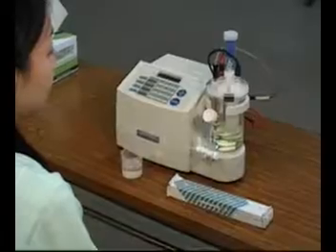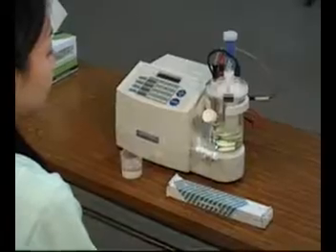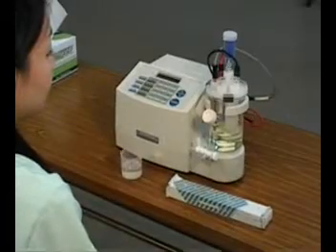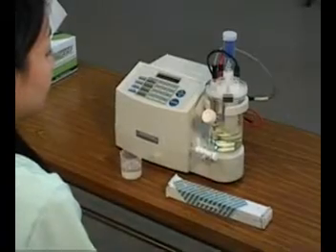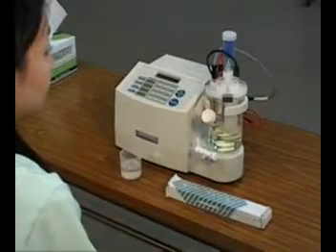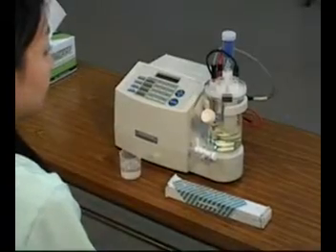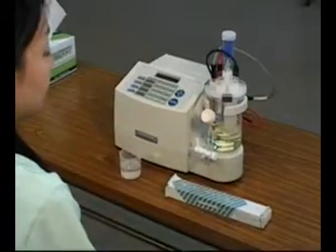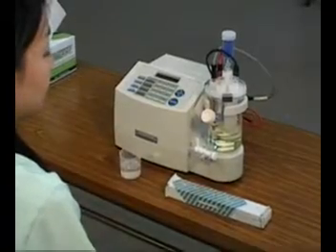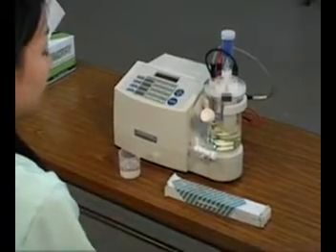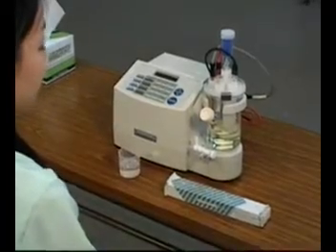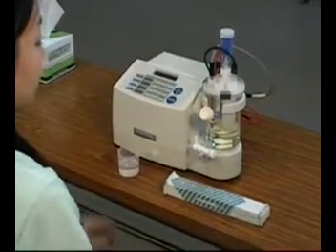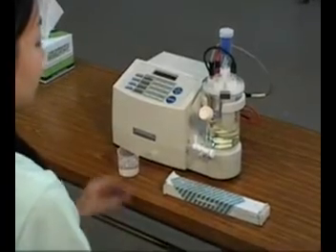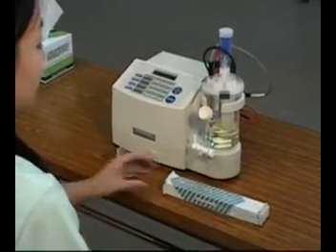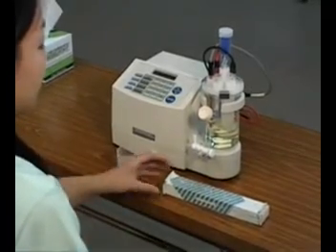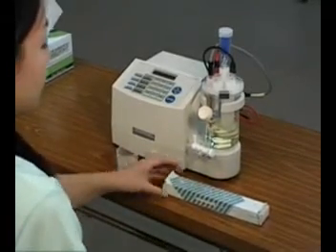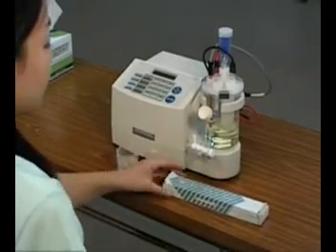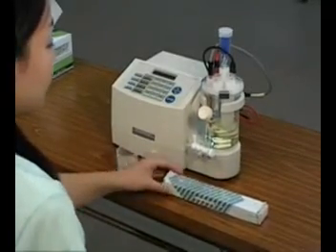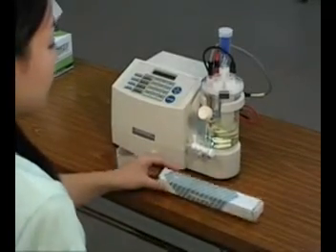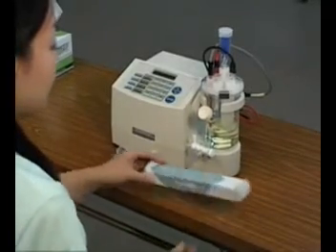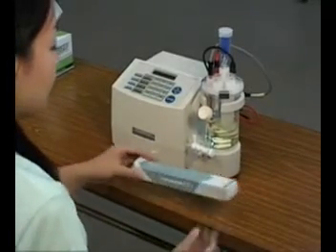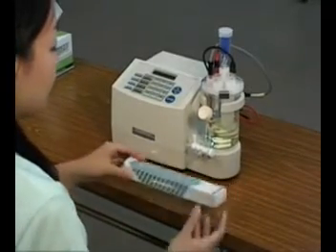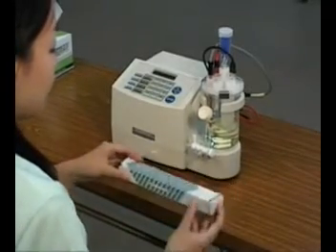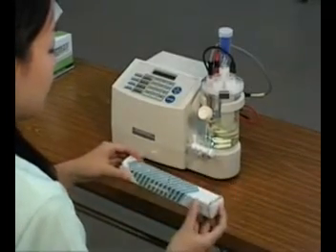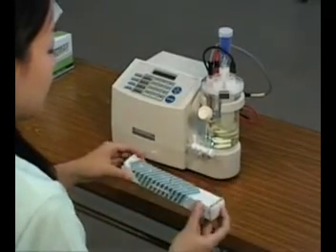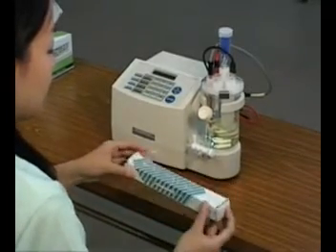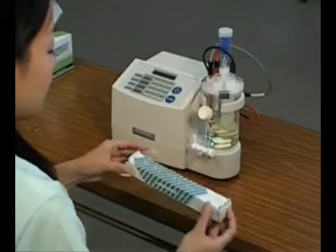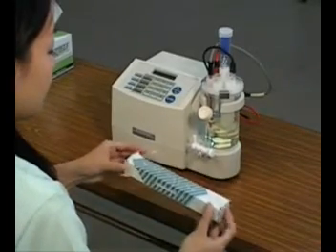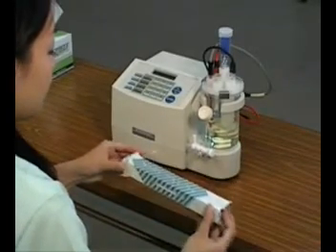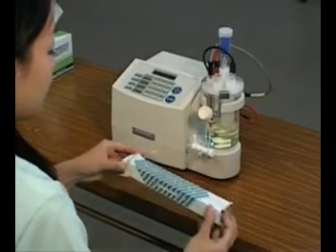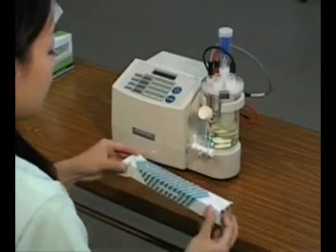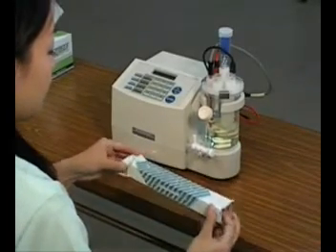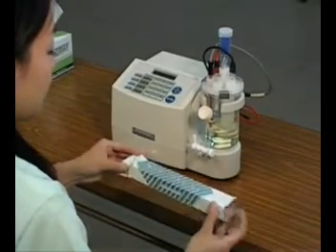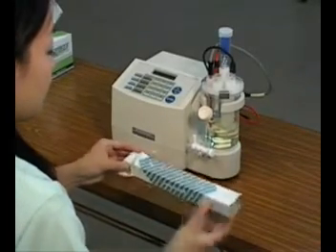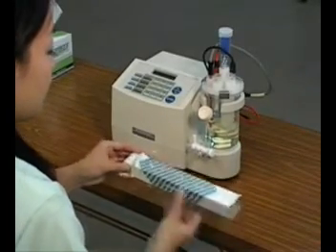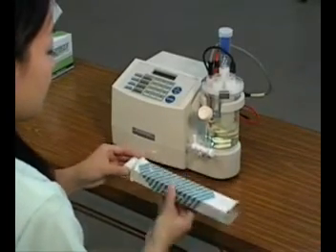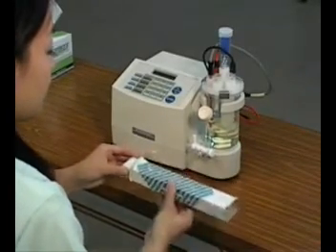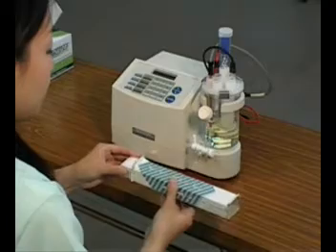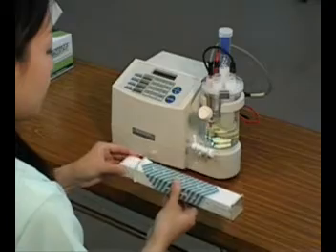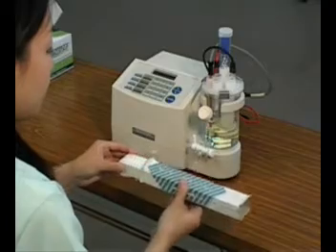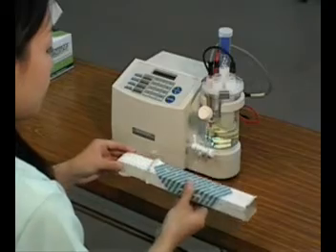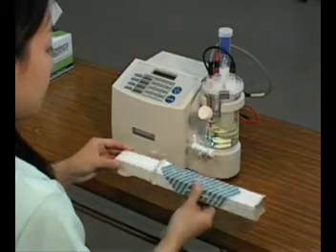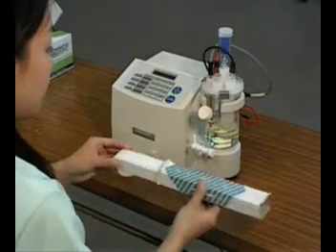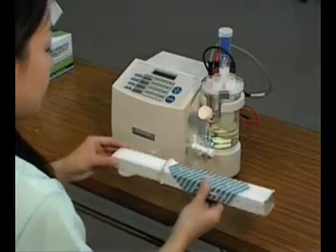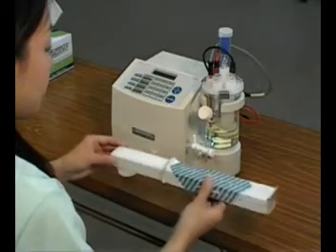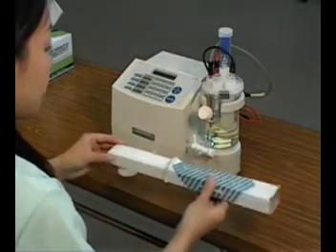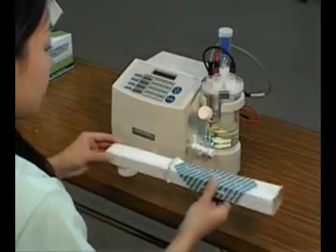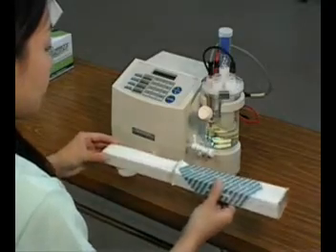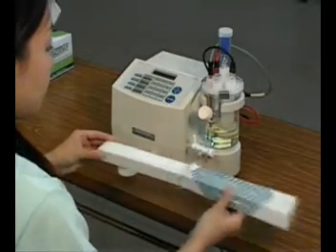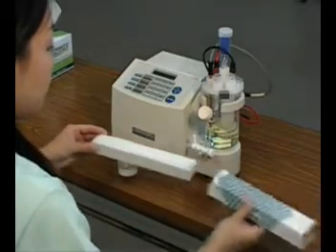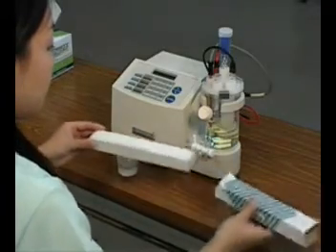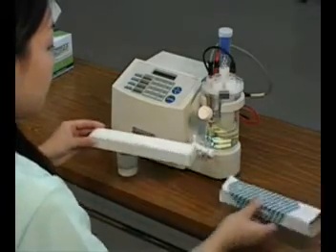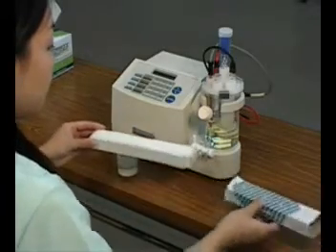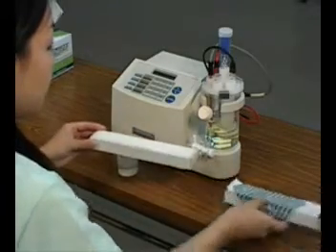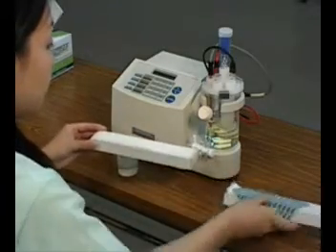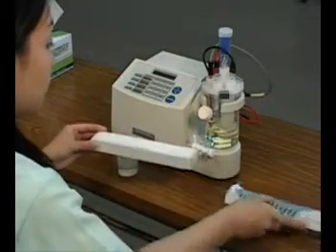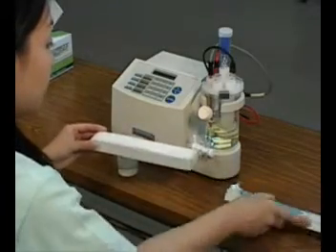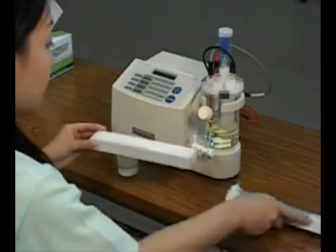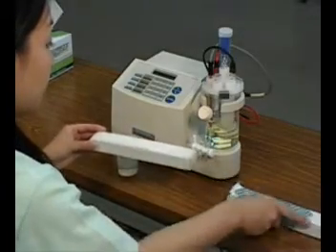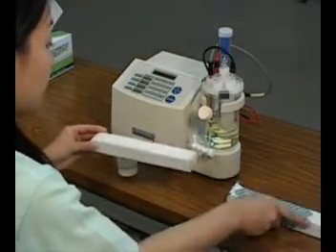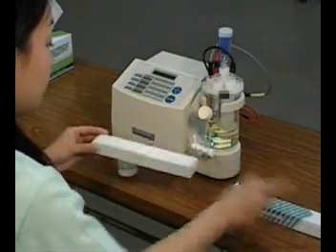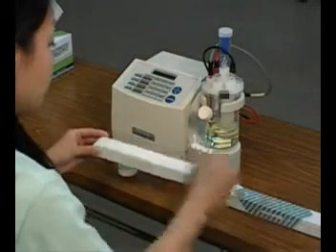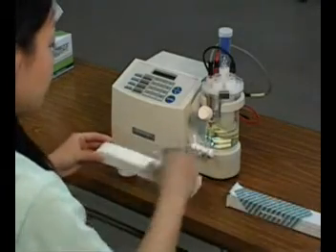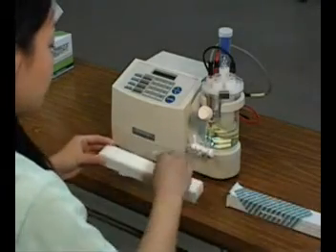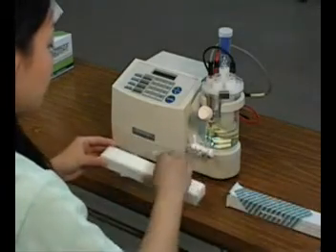To perform this test, please prepare the supplied microsyringe and a cup of deionized water.